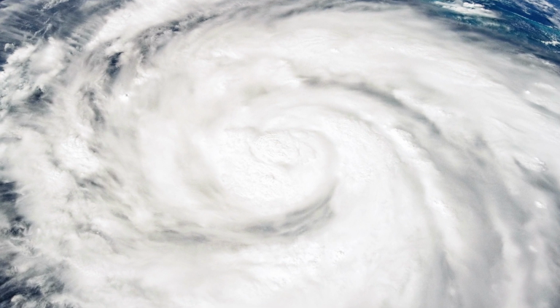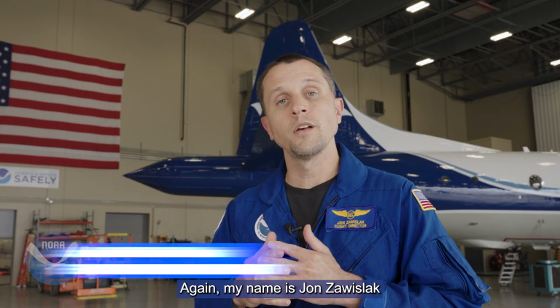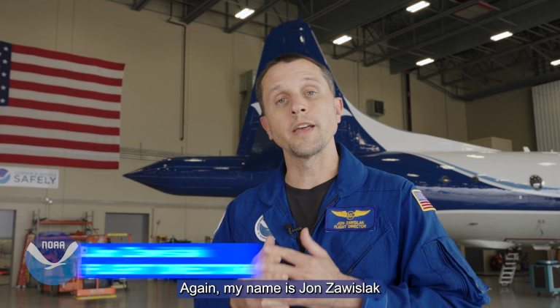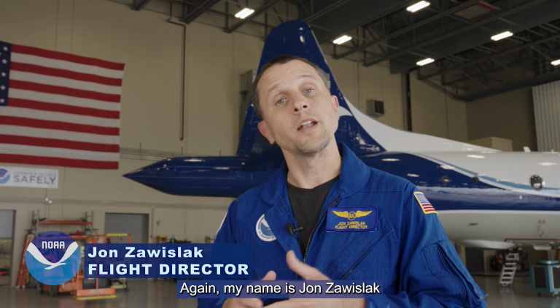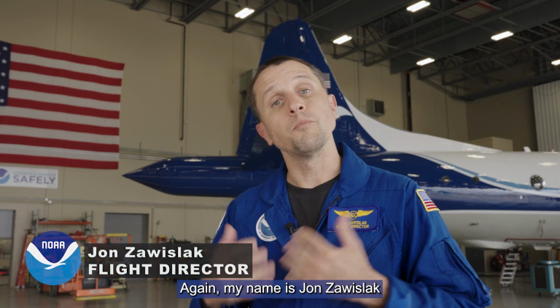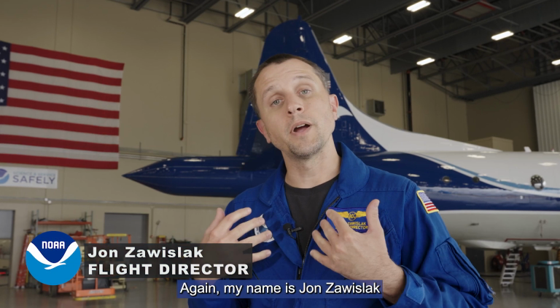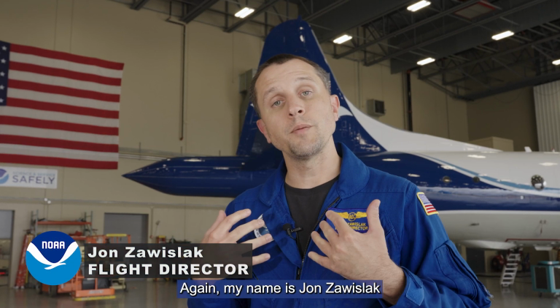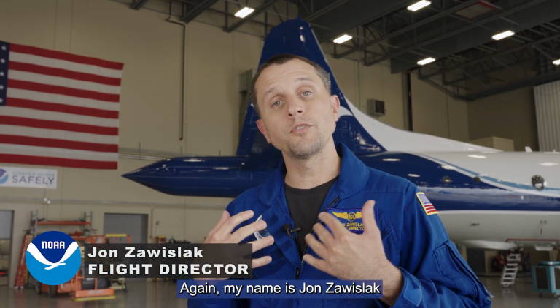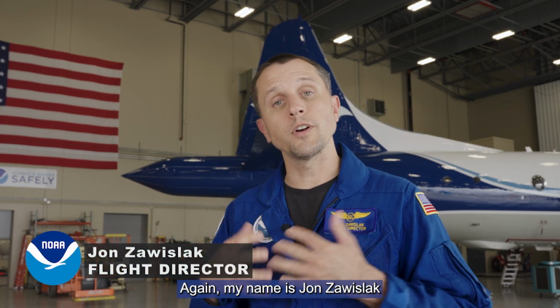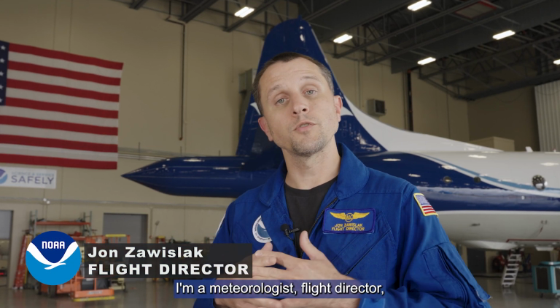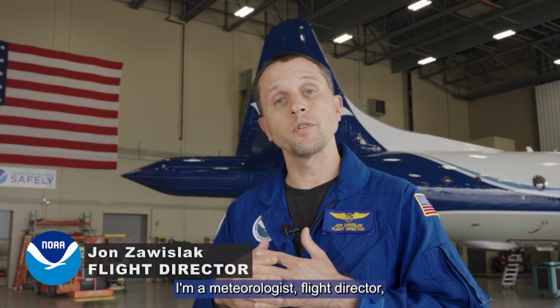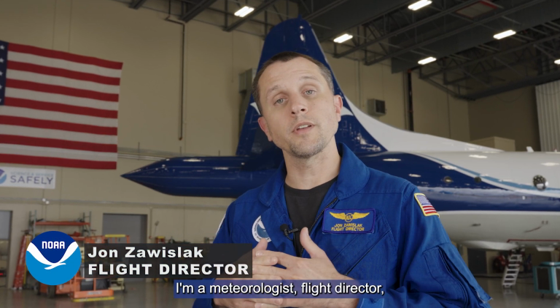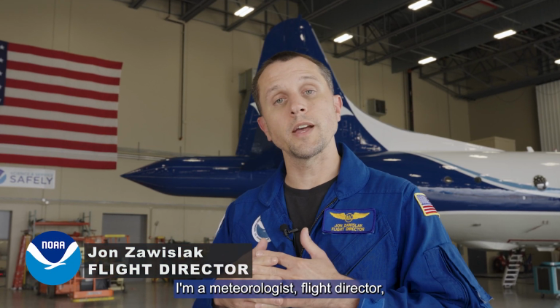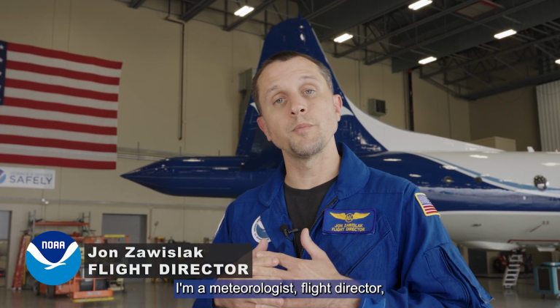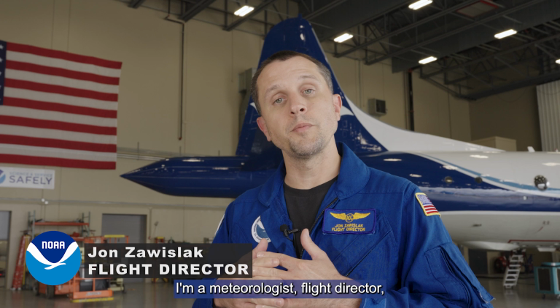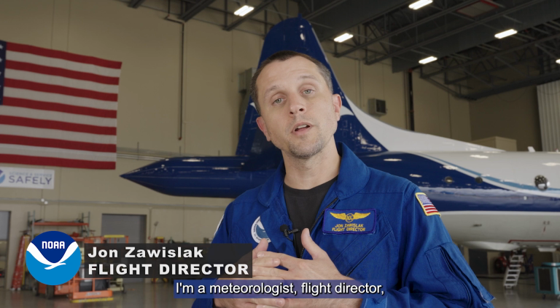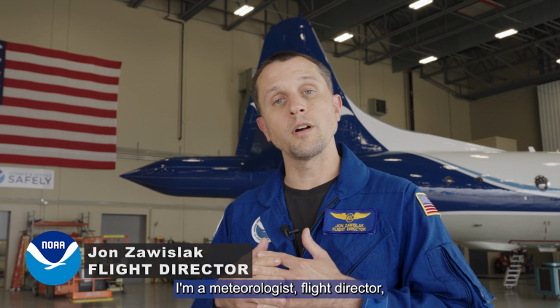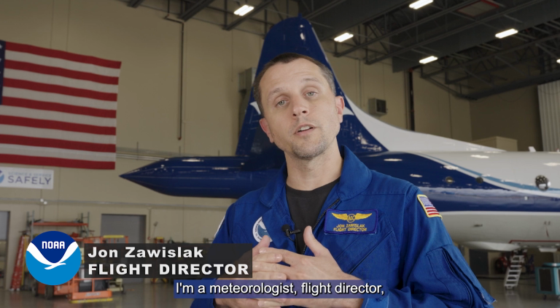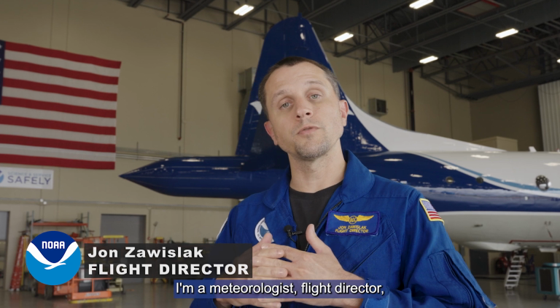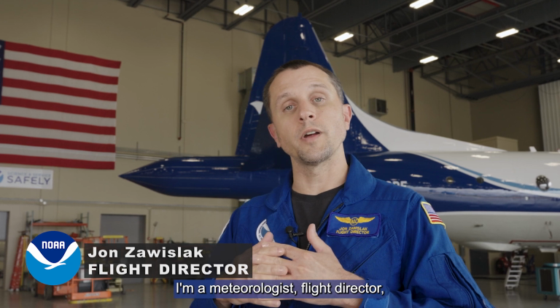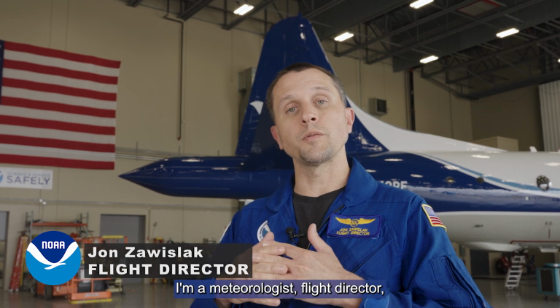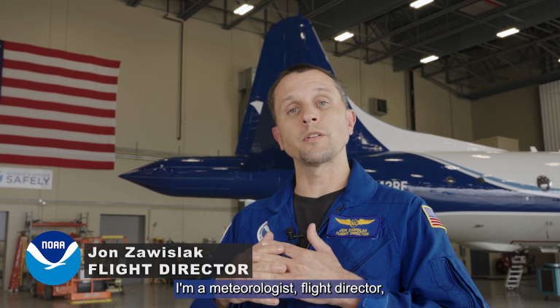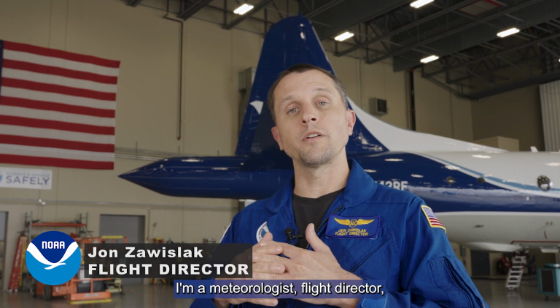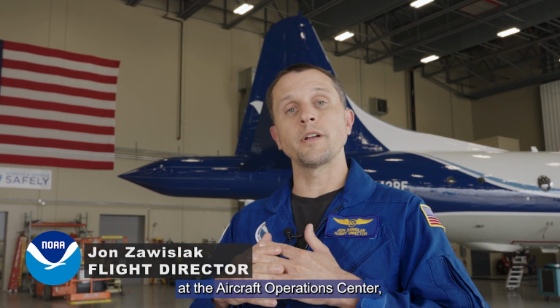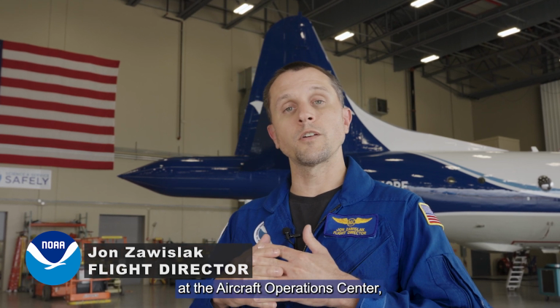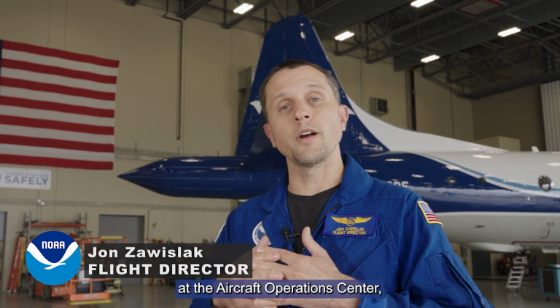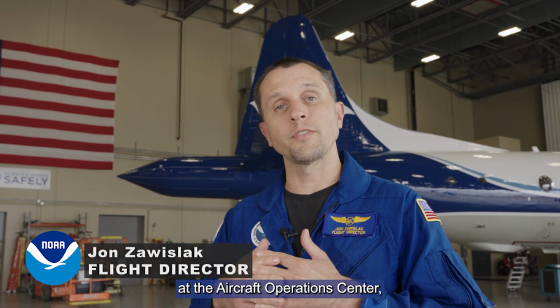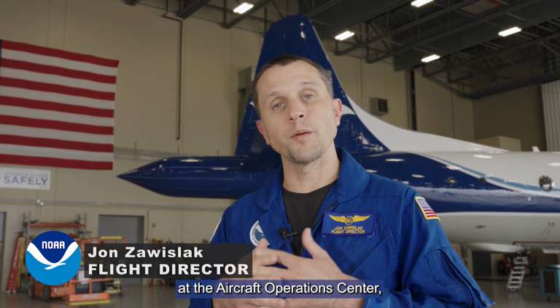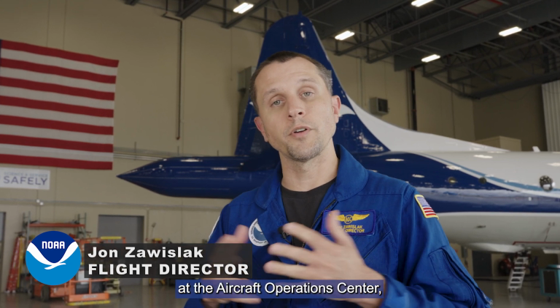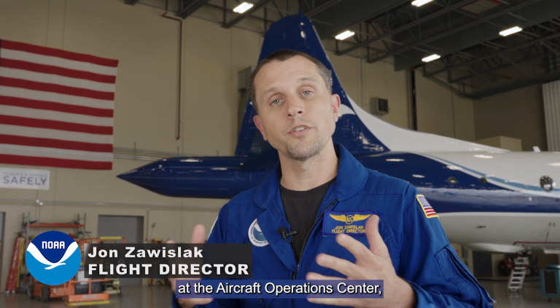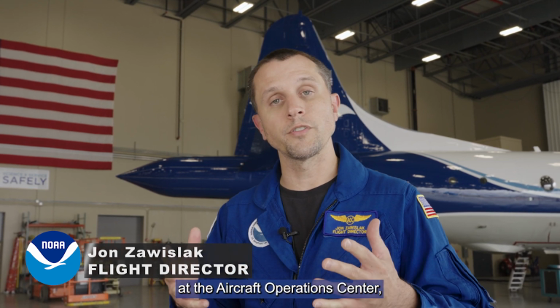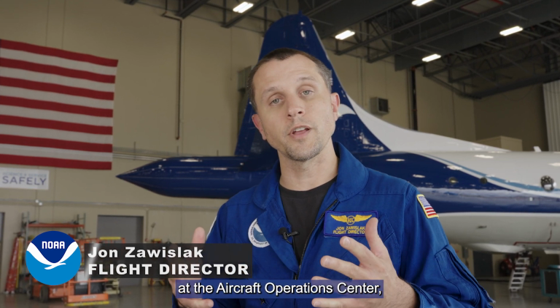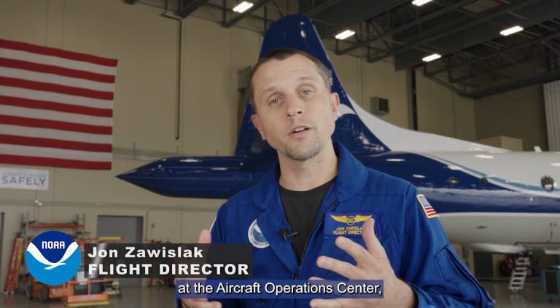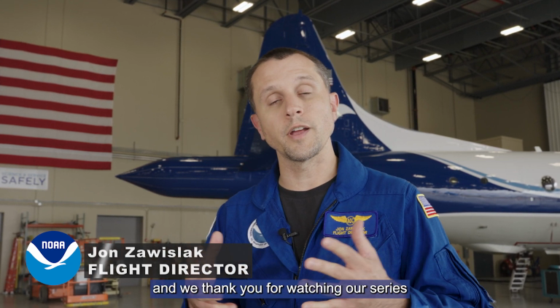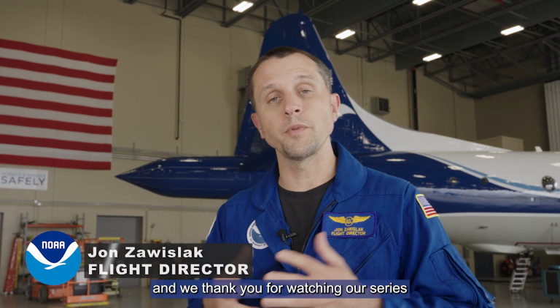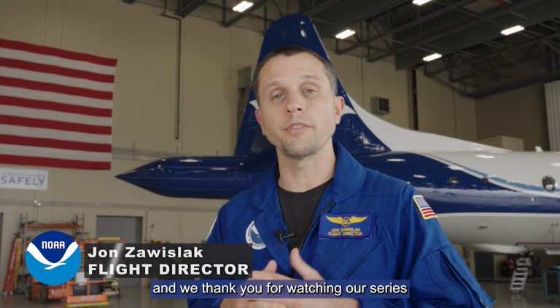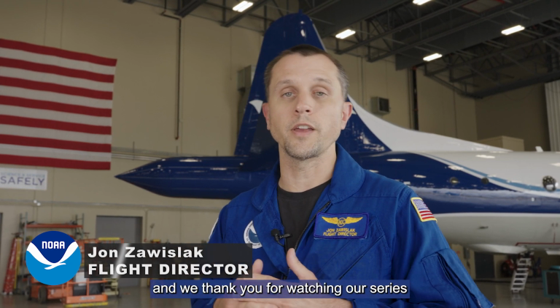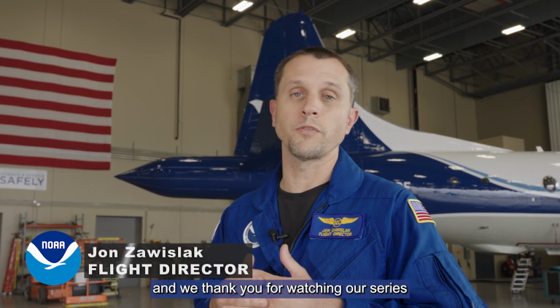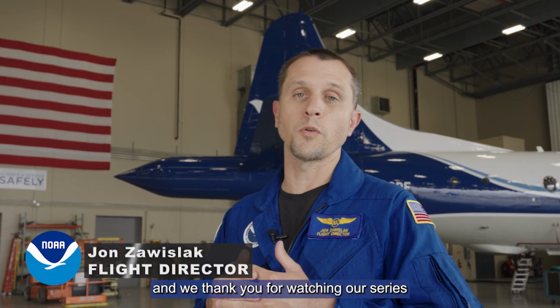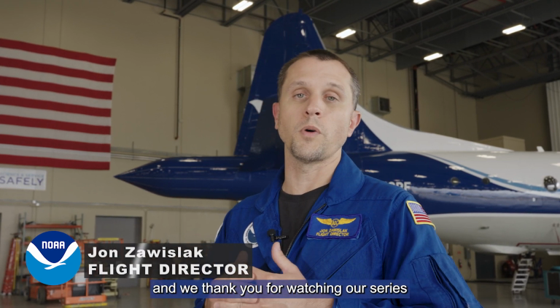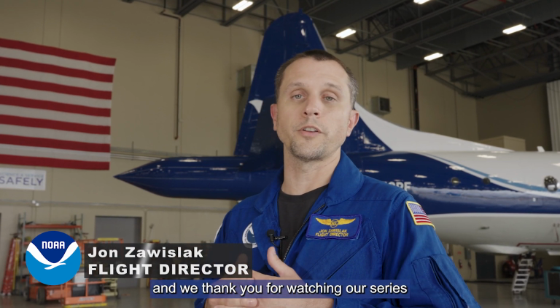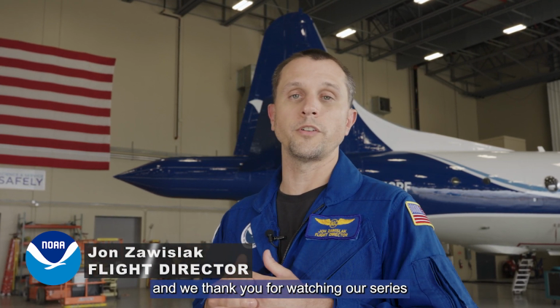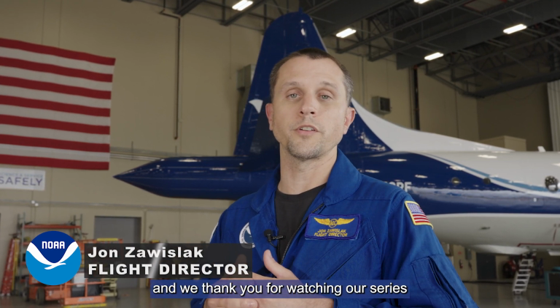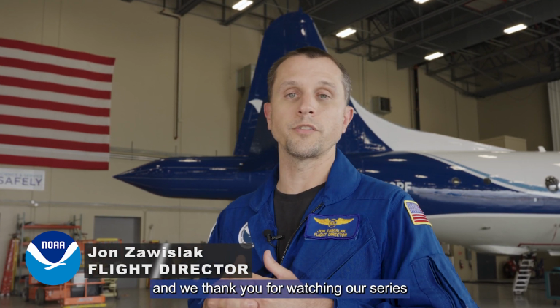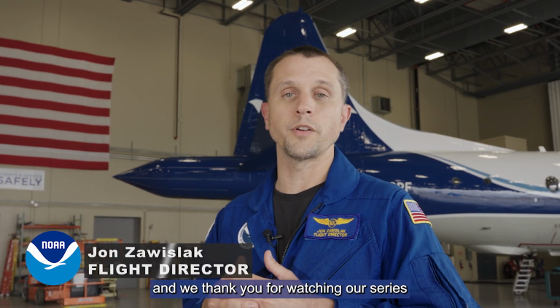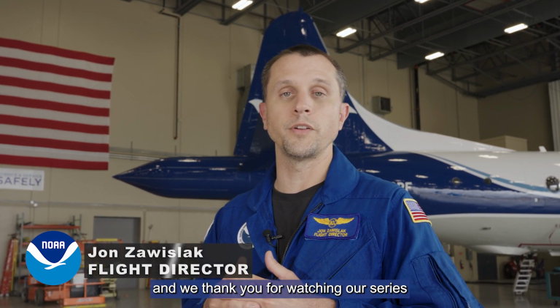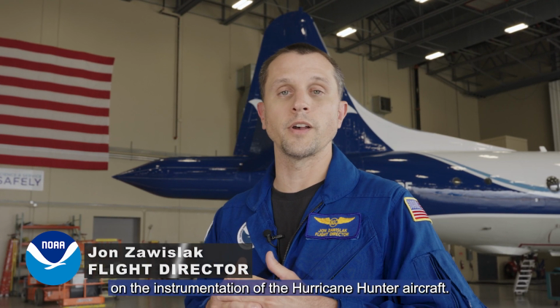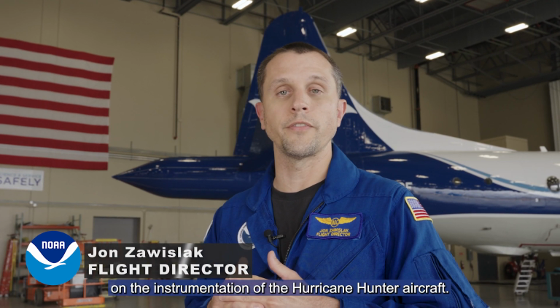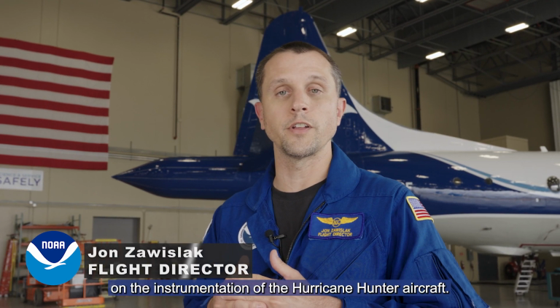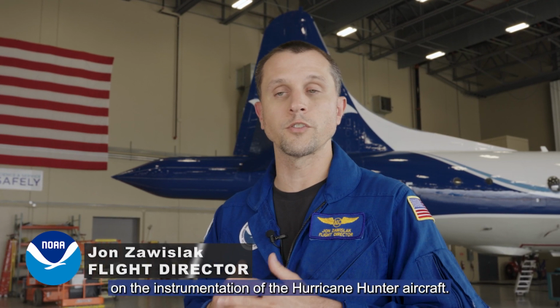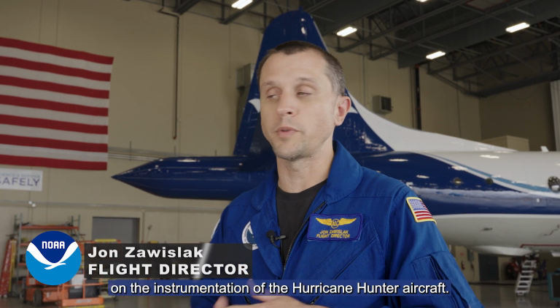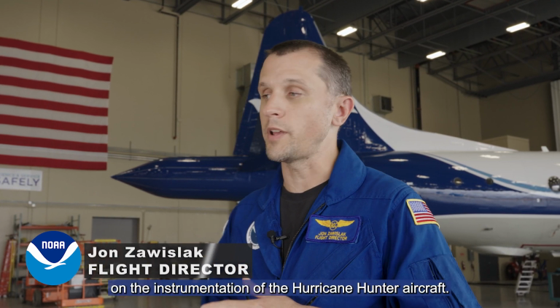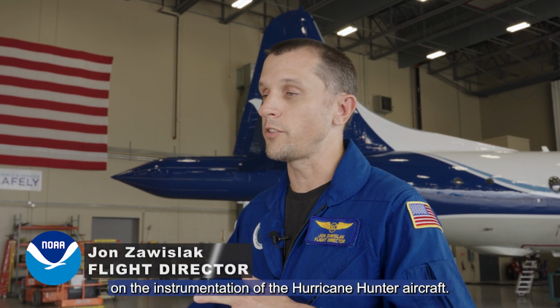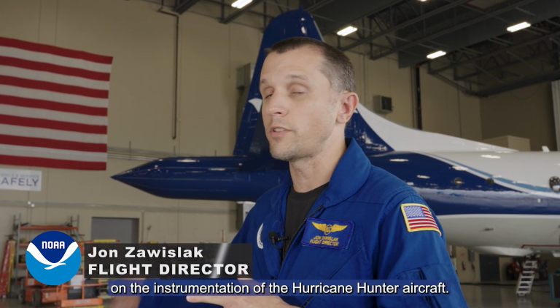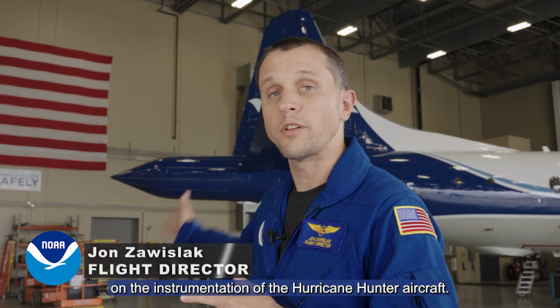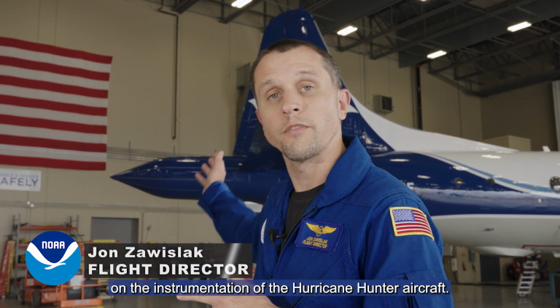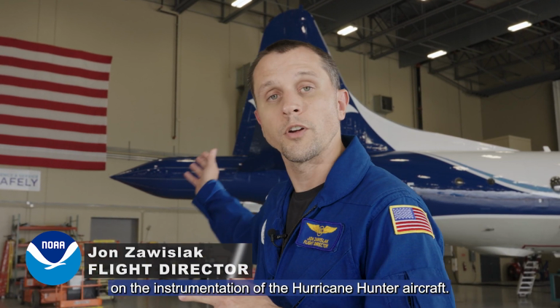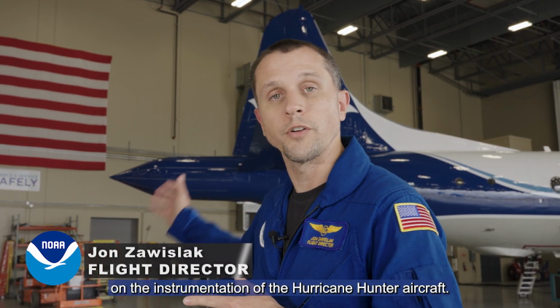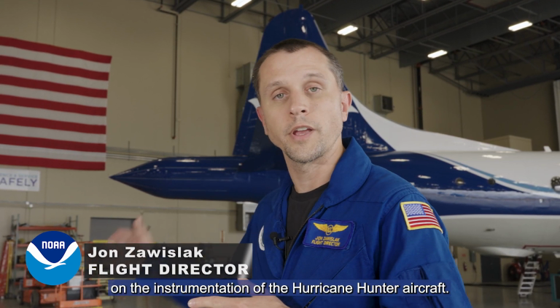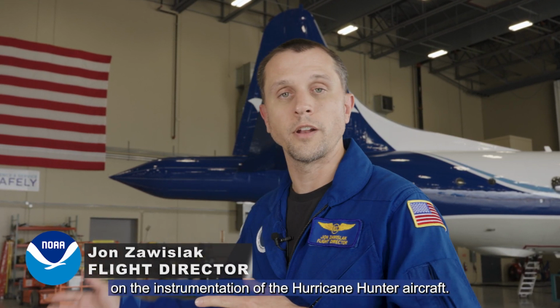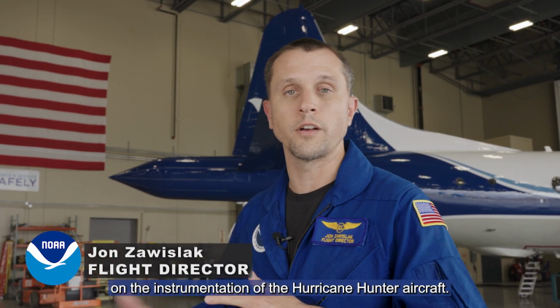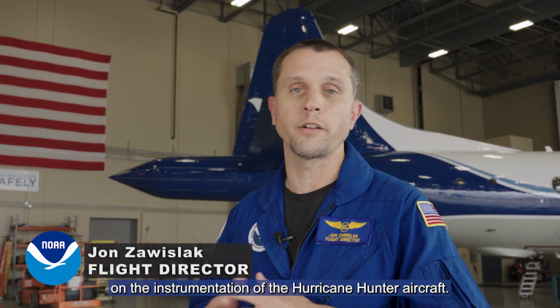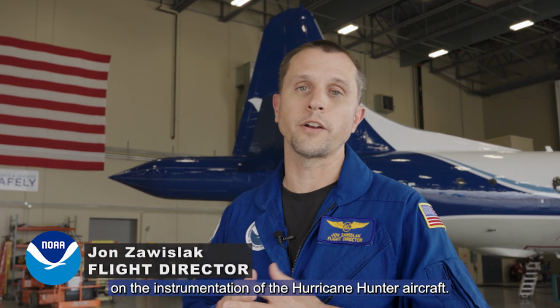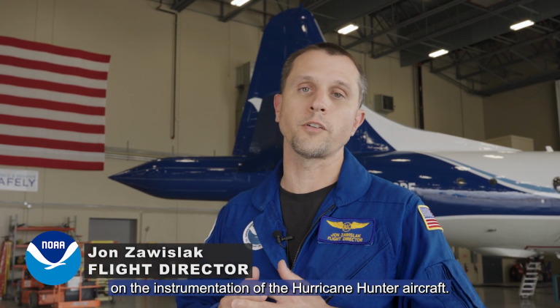My name is John Zwuzlak, I'm a meteorologist flight director at the Aircraft Operations Center, and we thank you for watching our series on the instrumentation of the Hurricane Hunter aircraft.